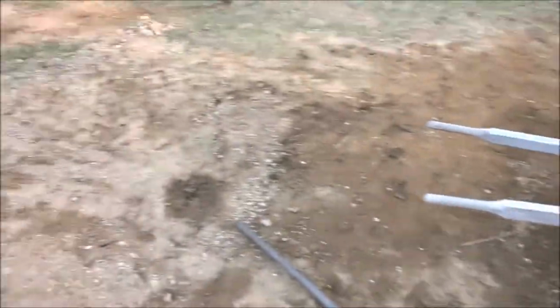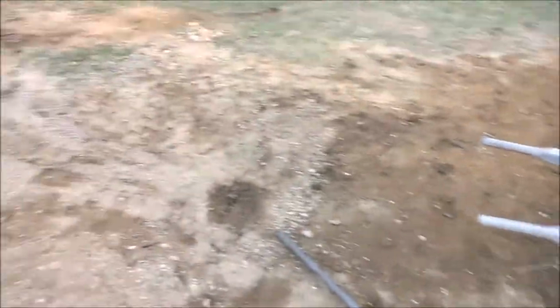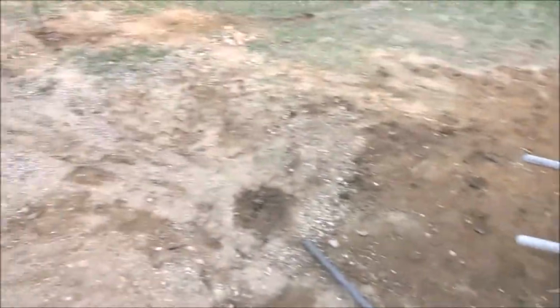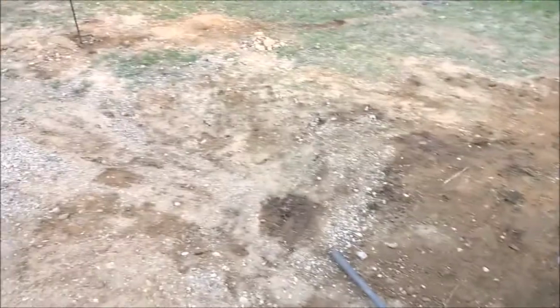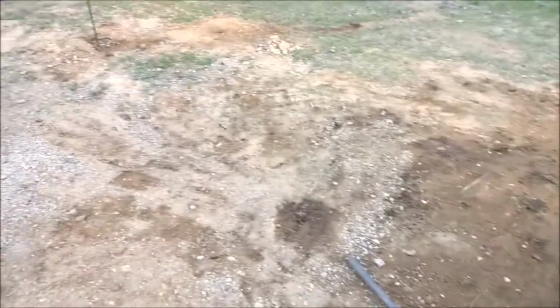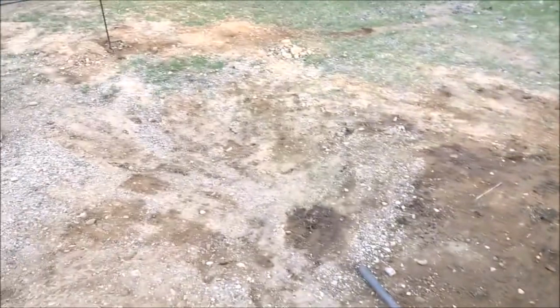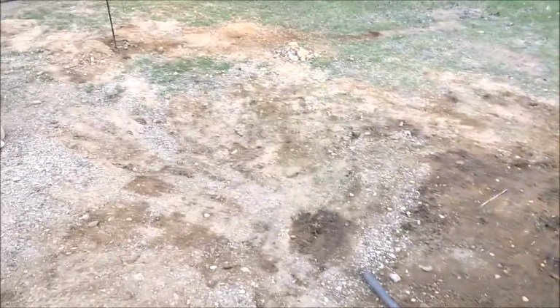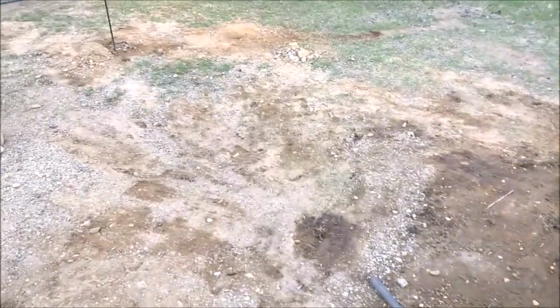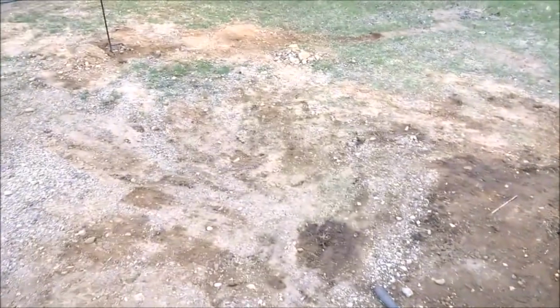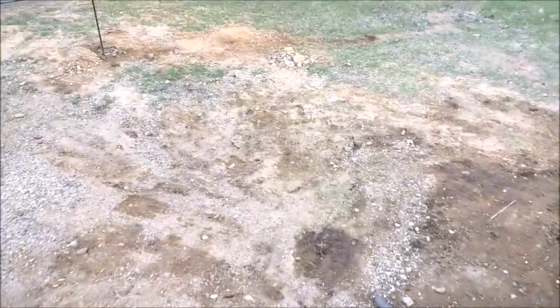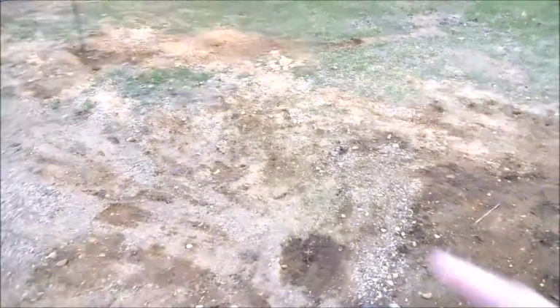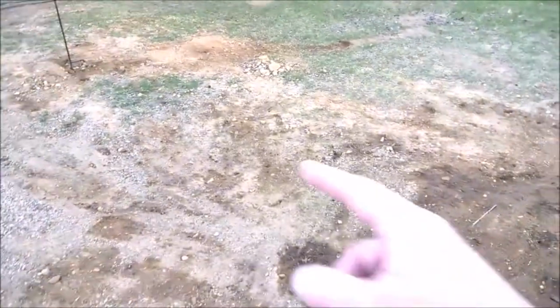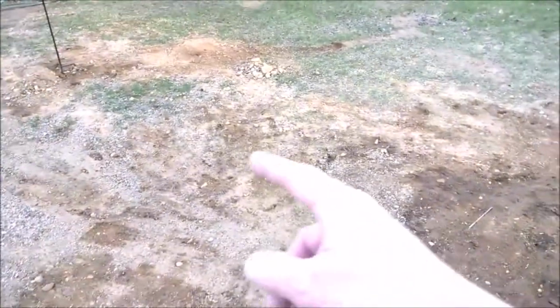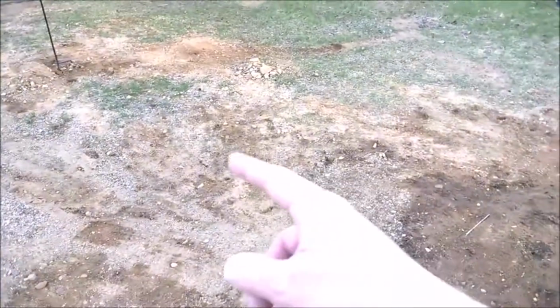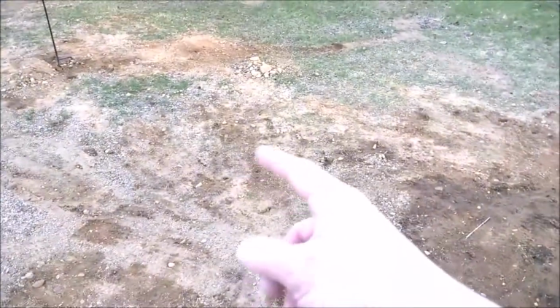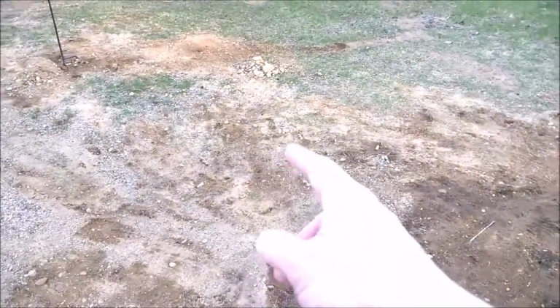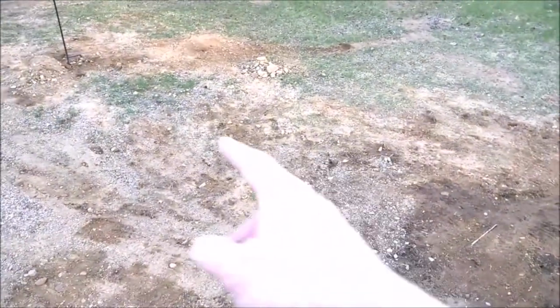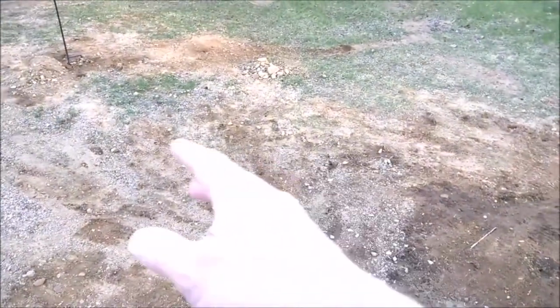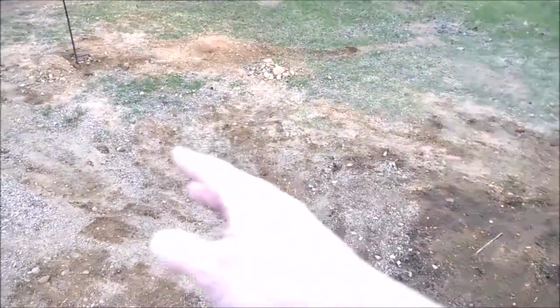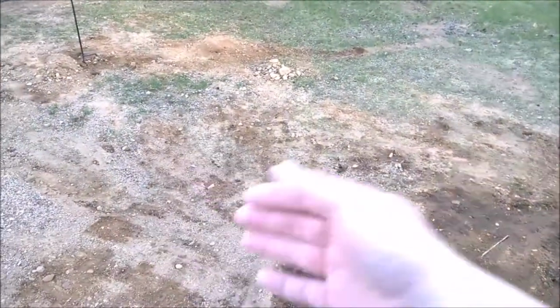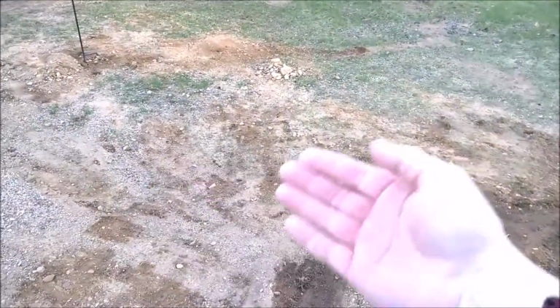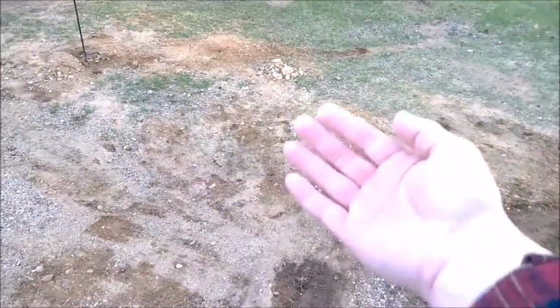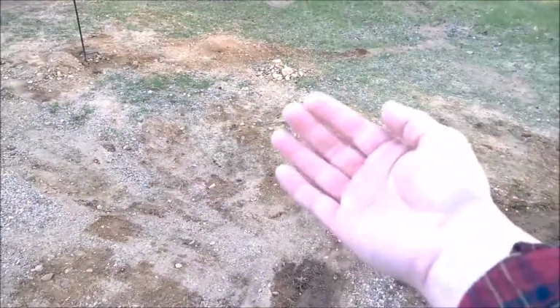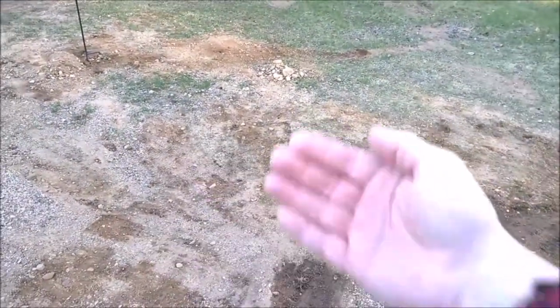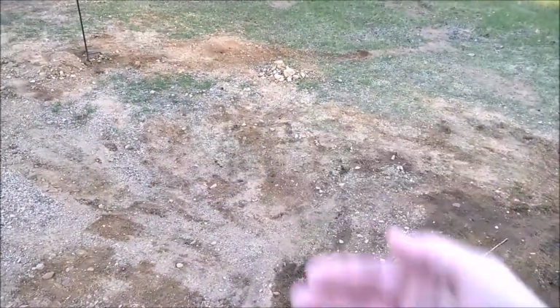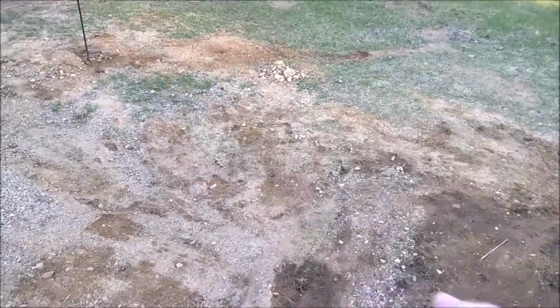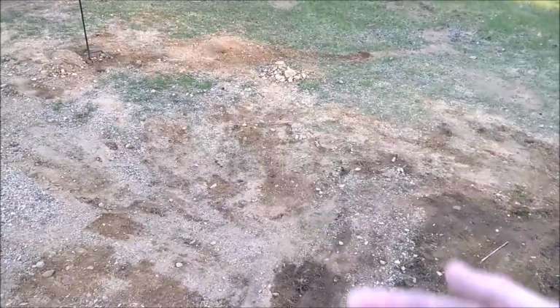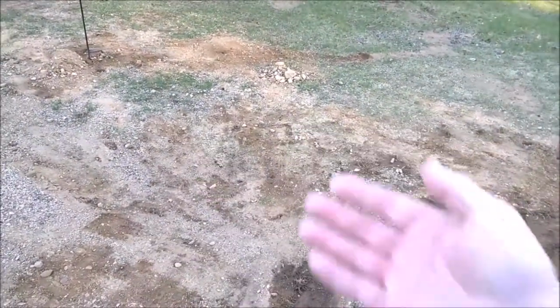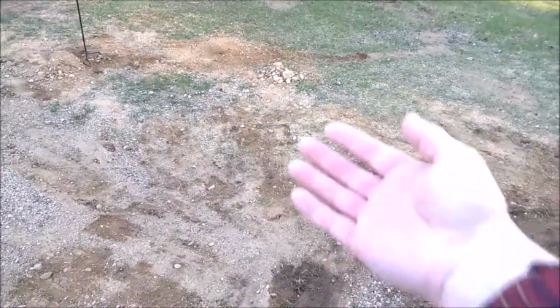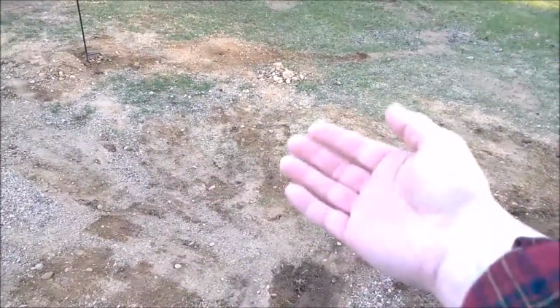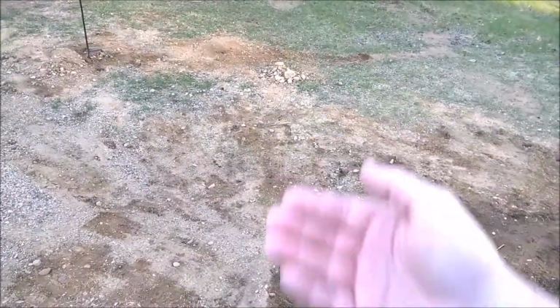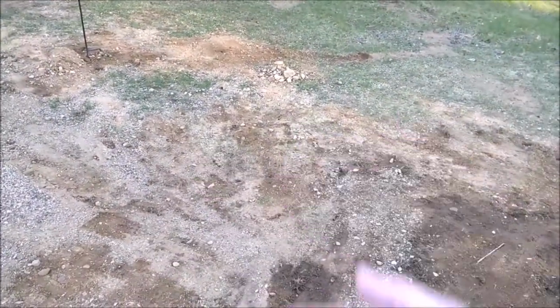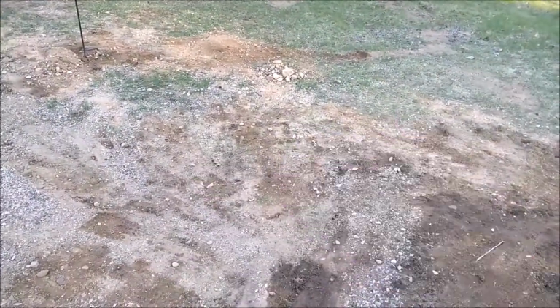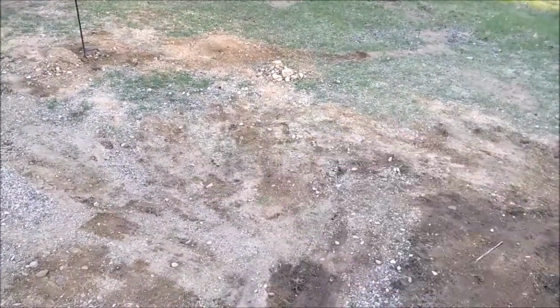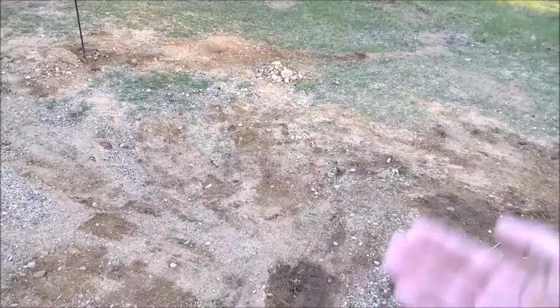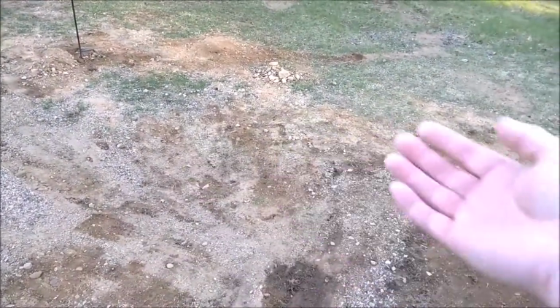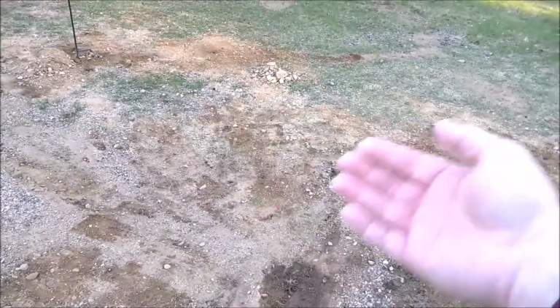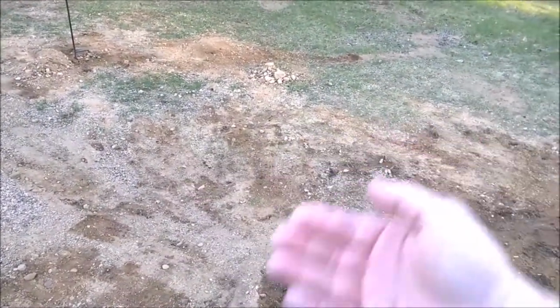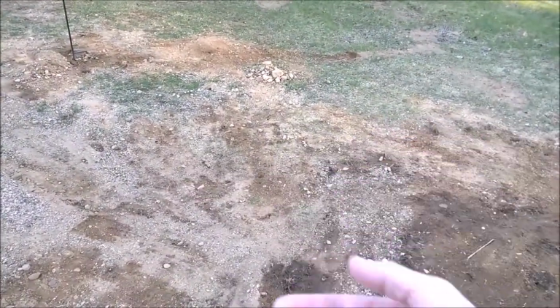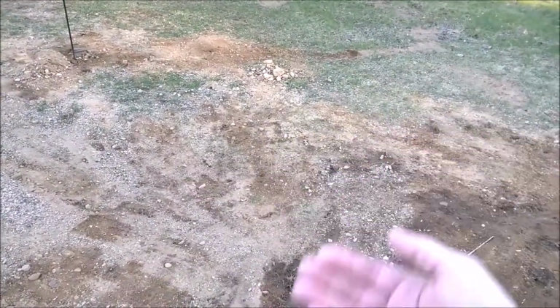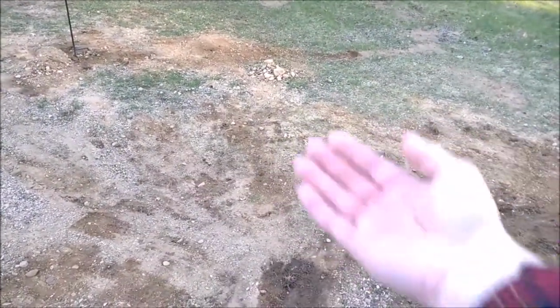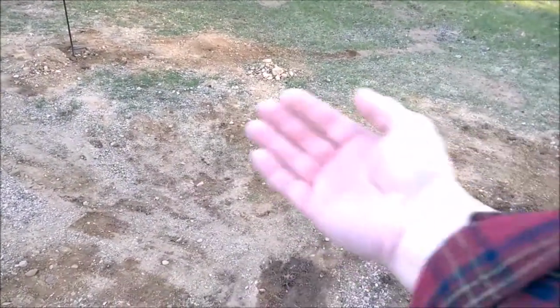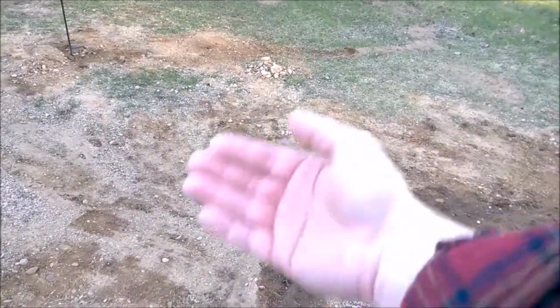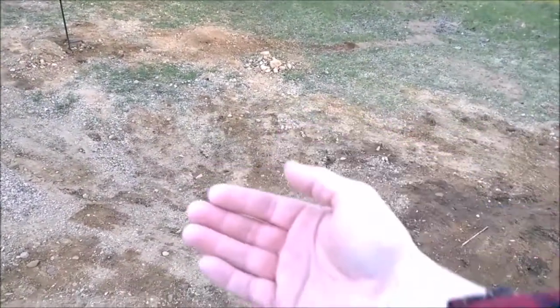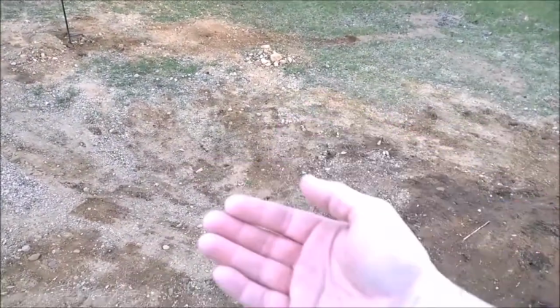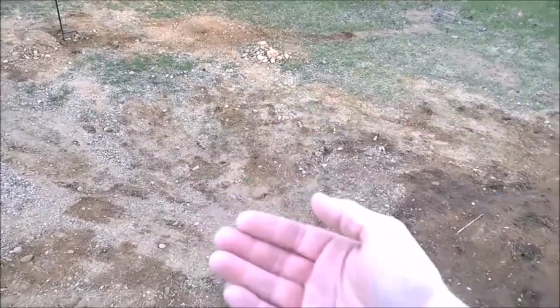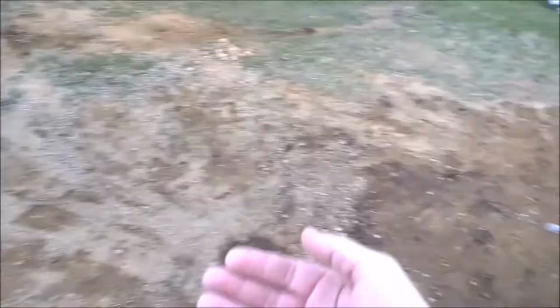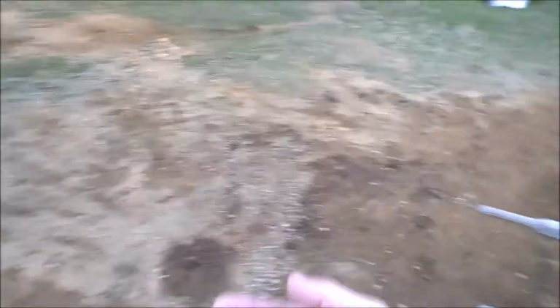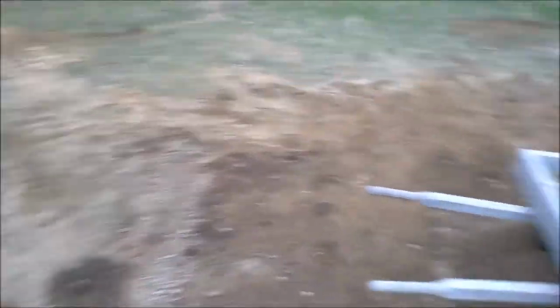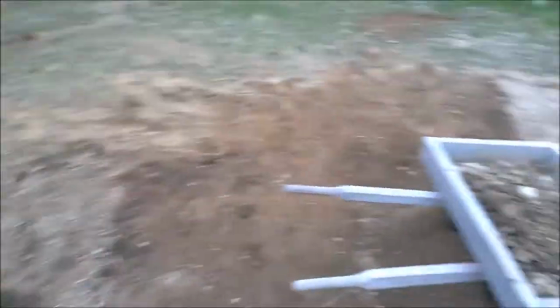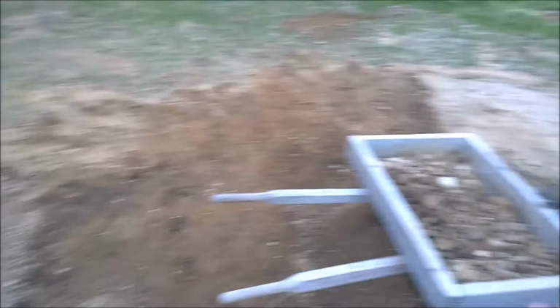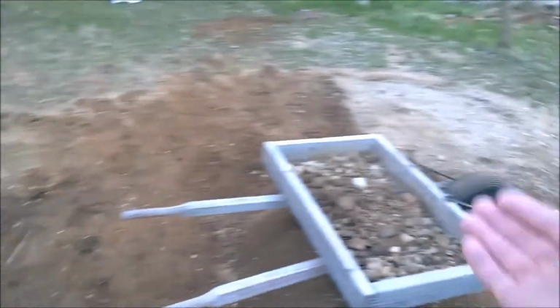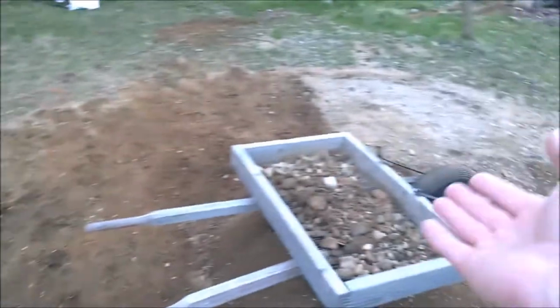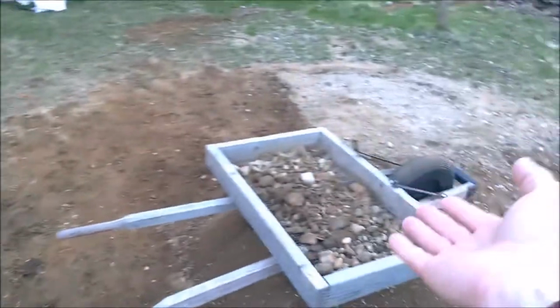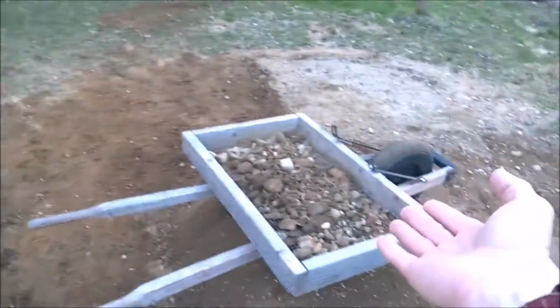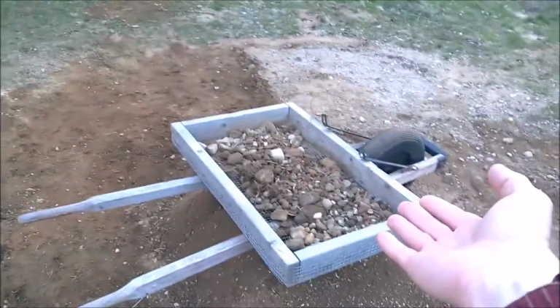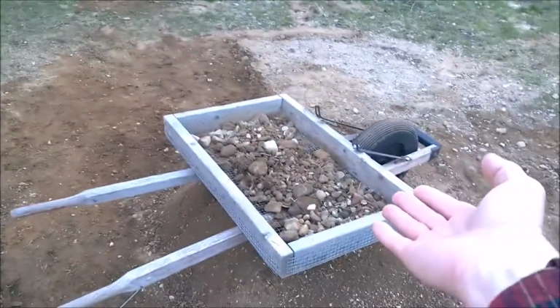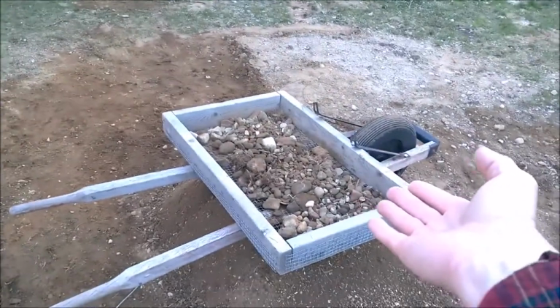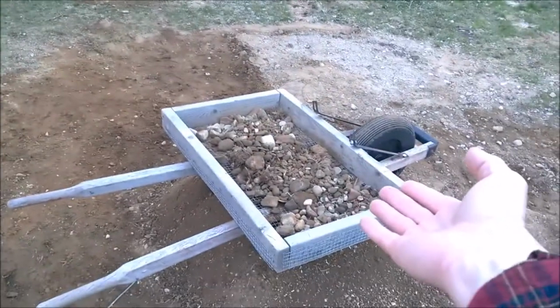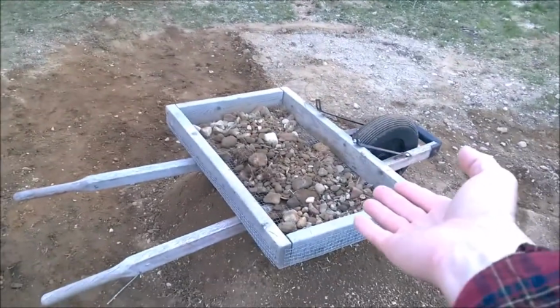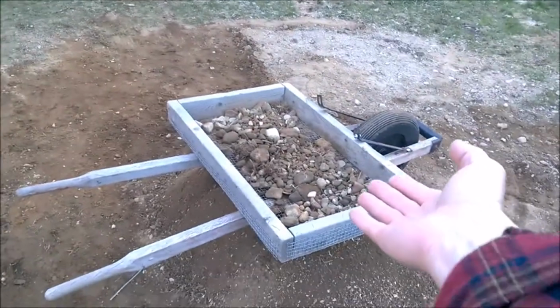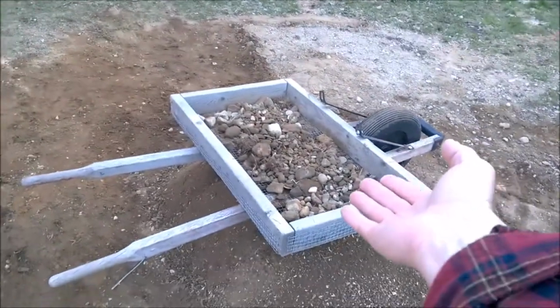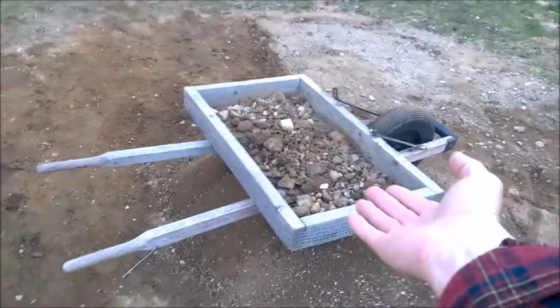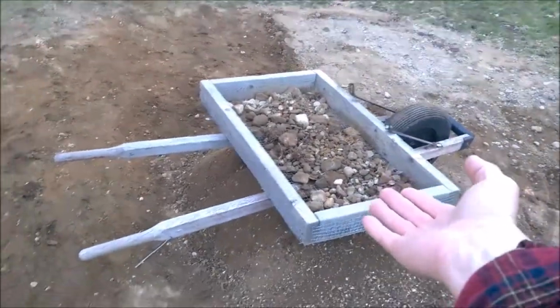This is where I just recently dug off the surface of where the lawn used to be, and a lot of these rocks come from there.